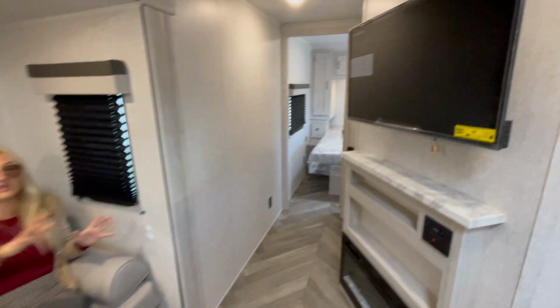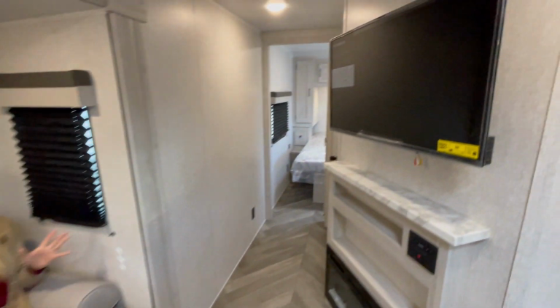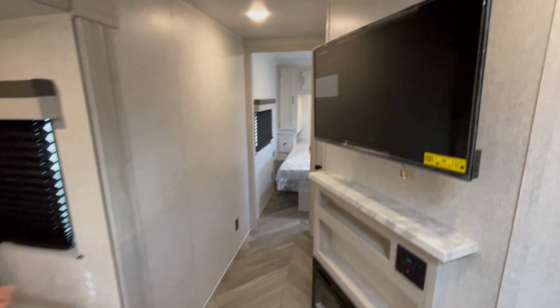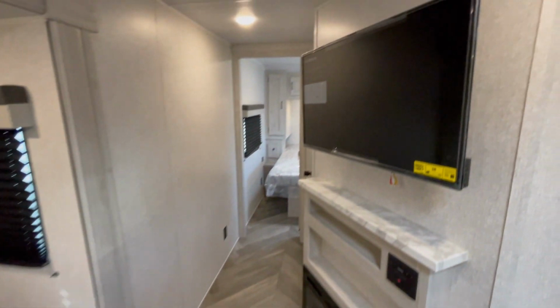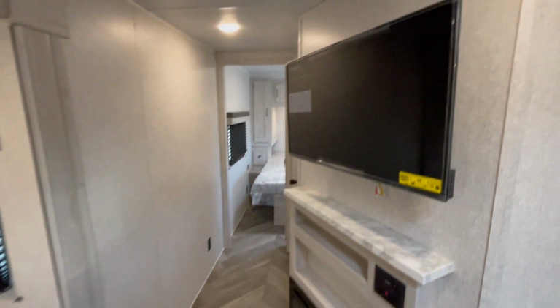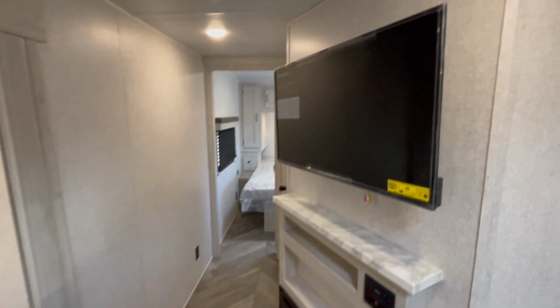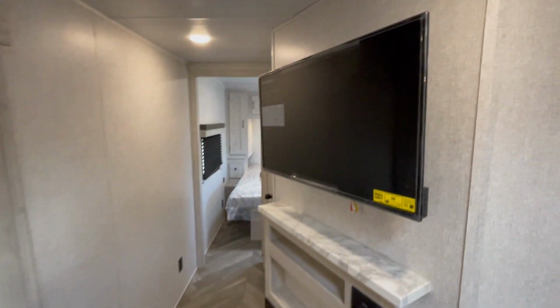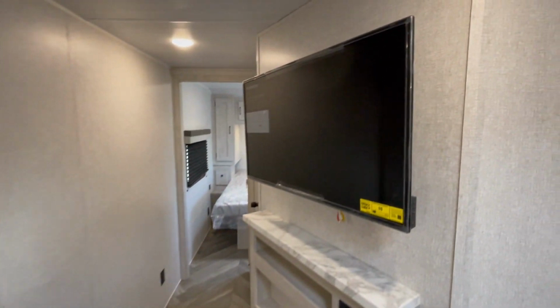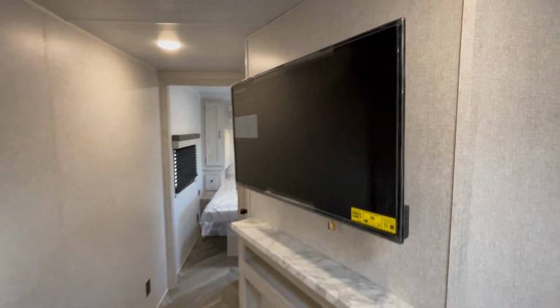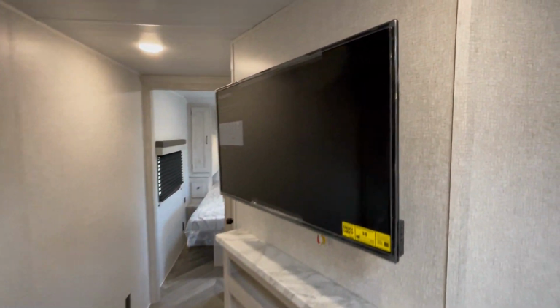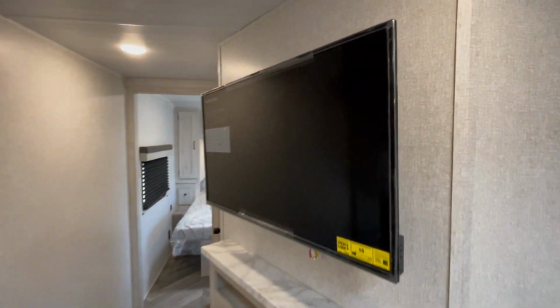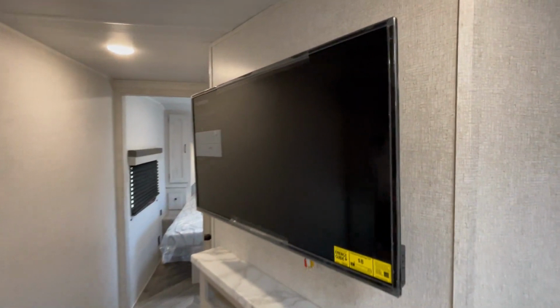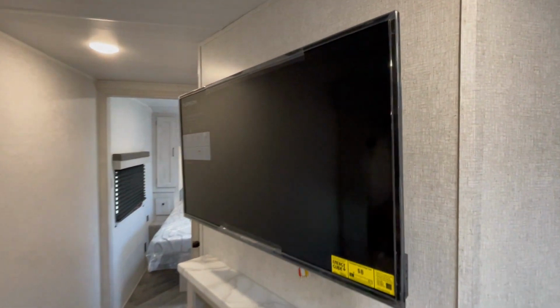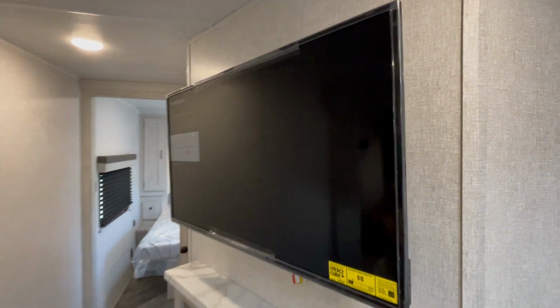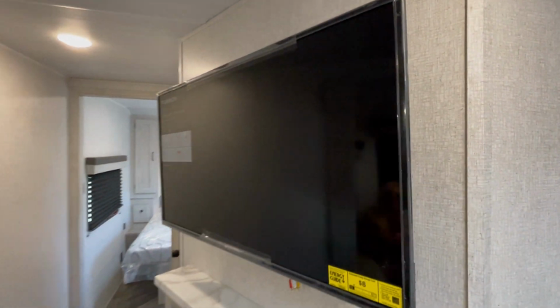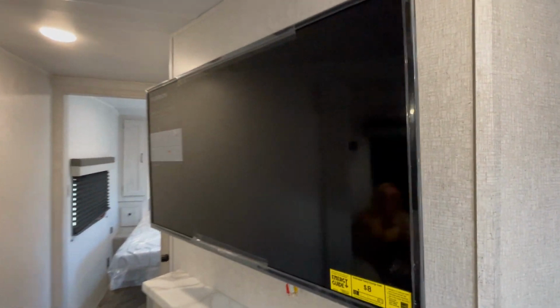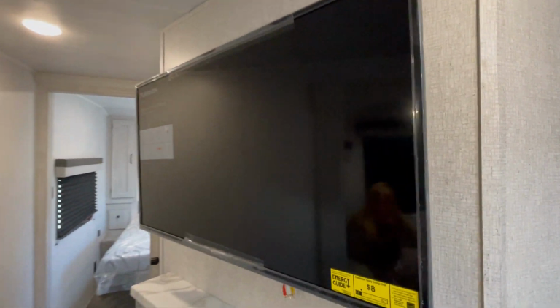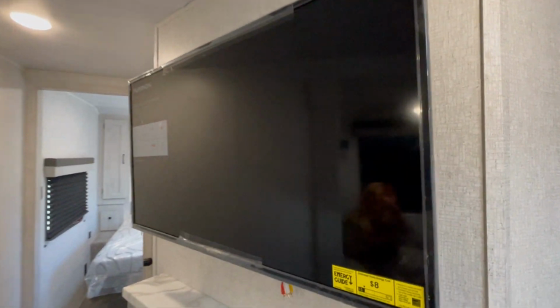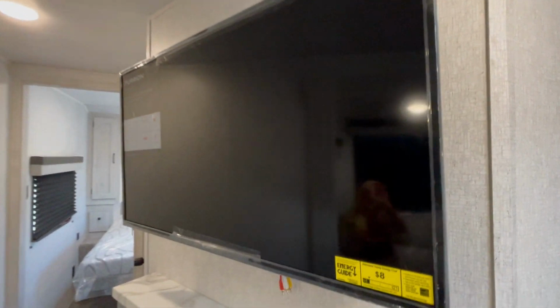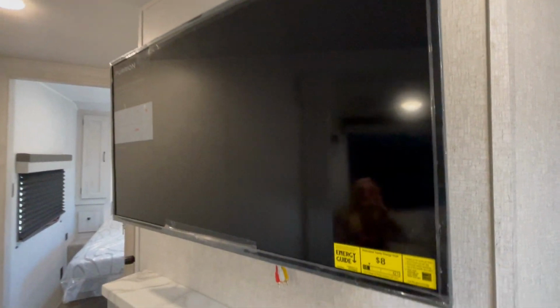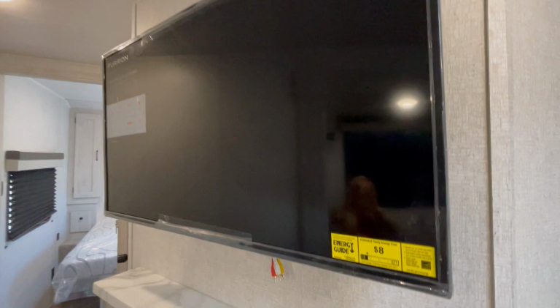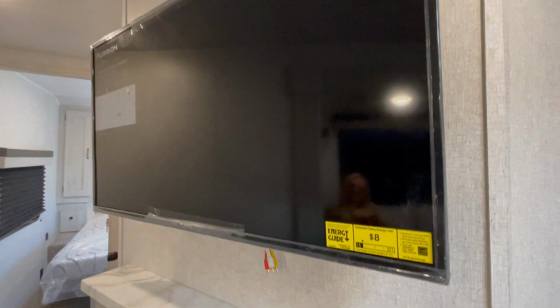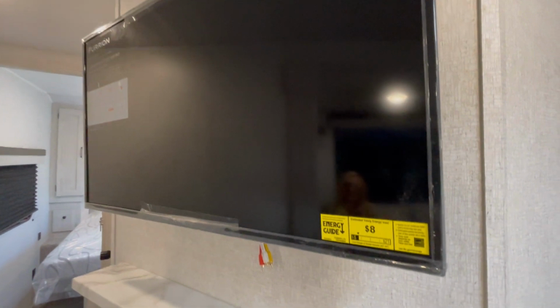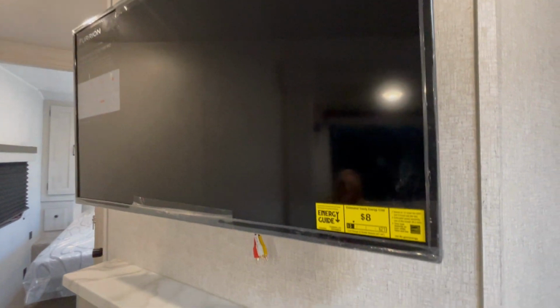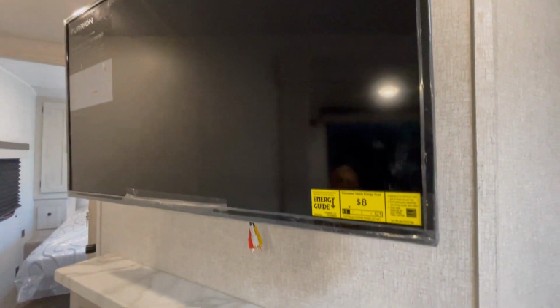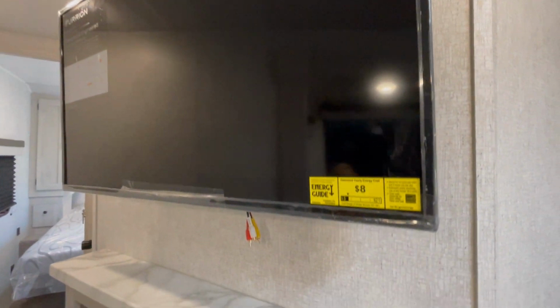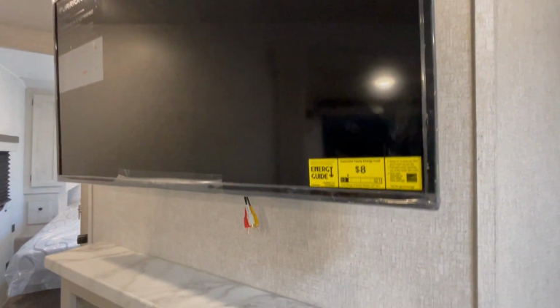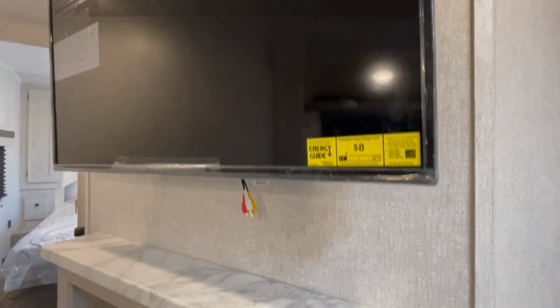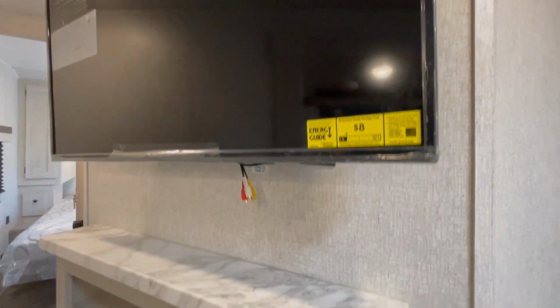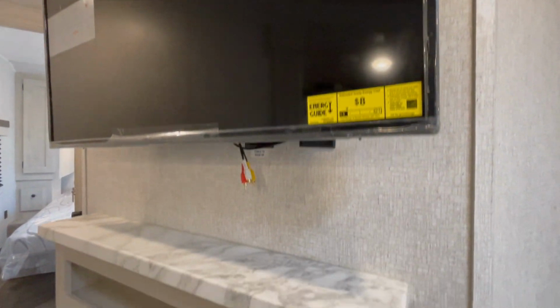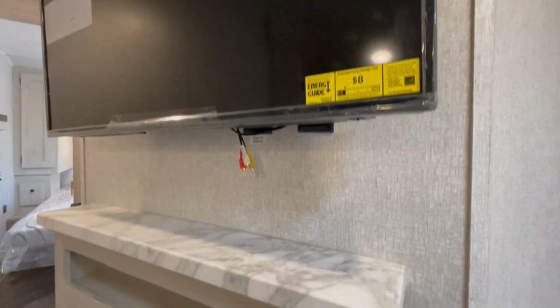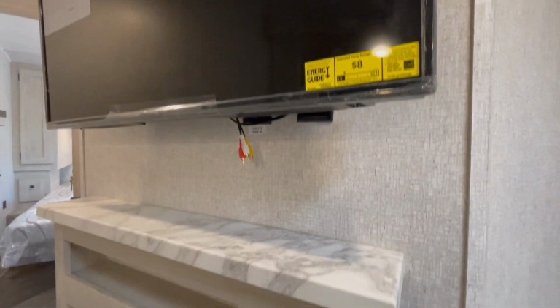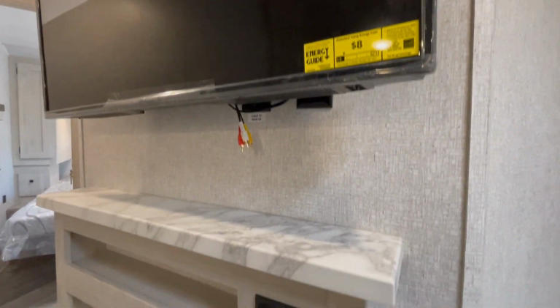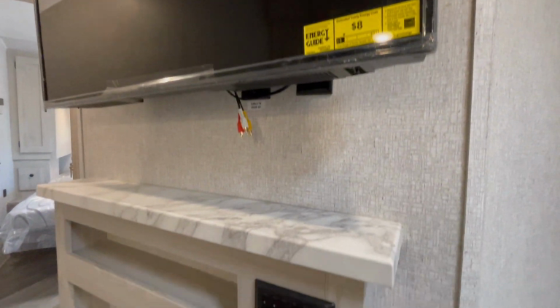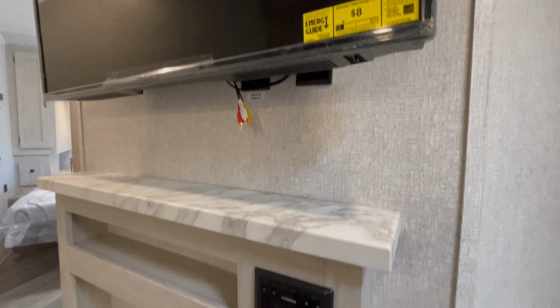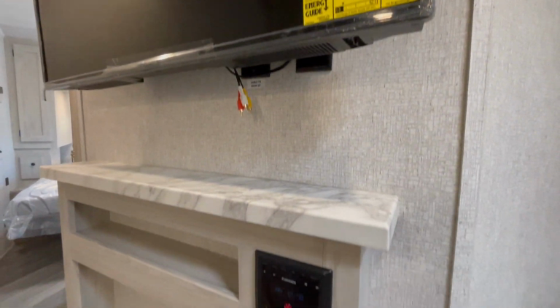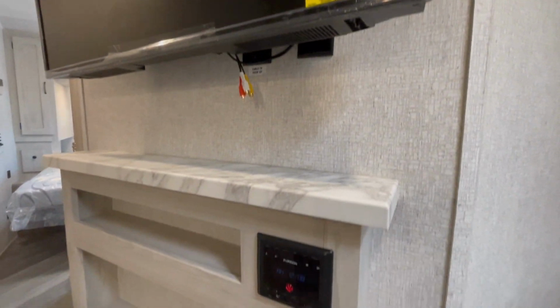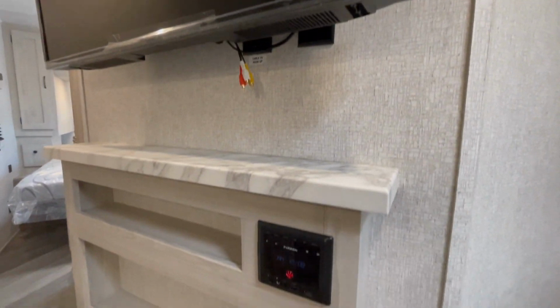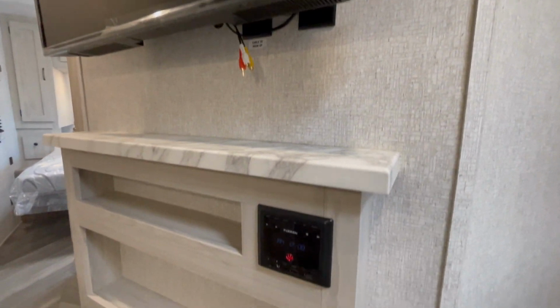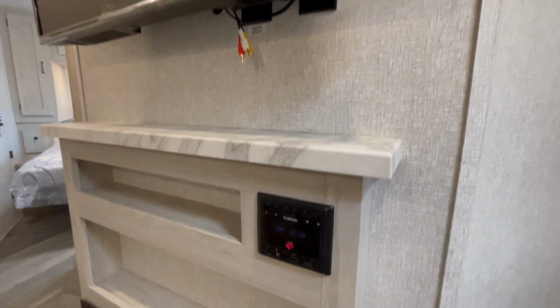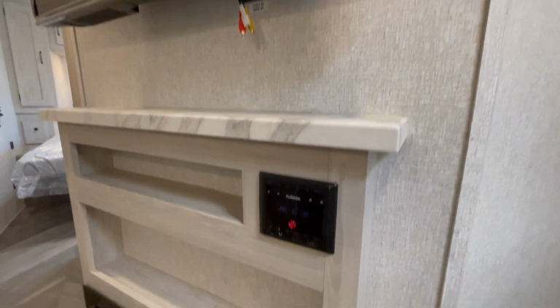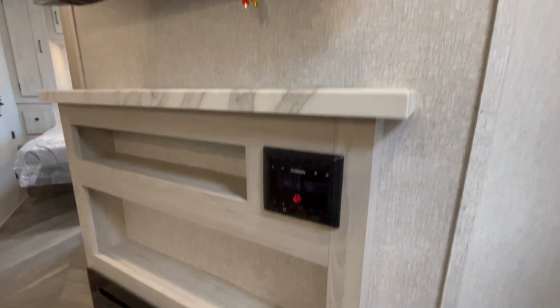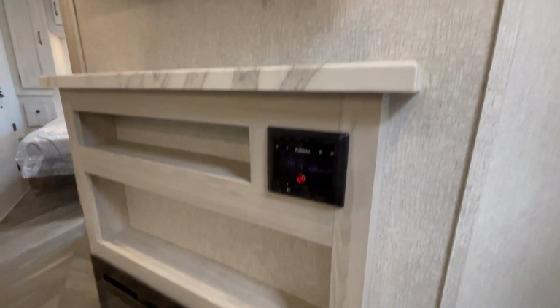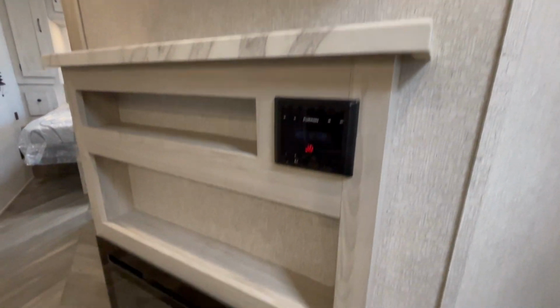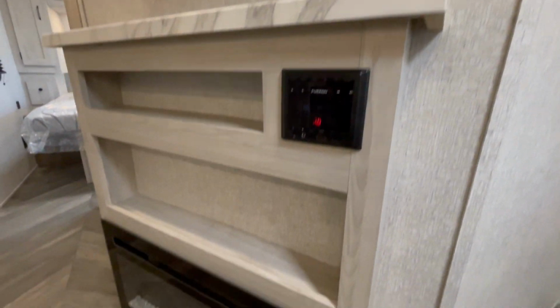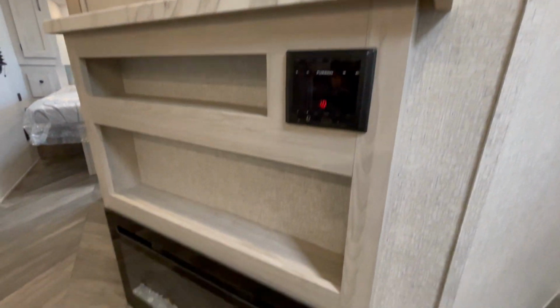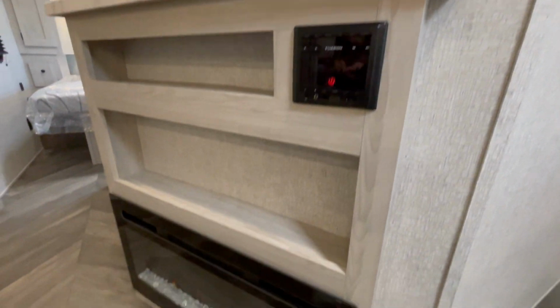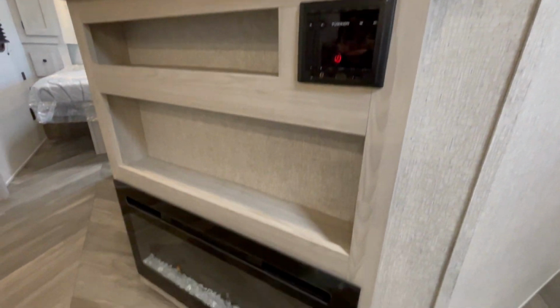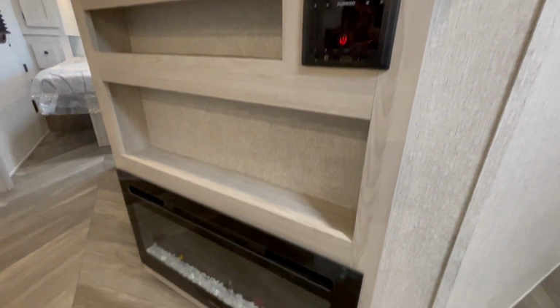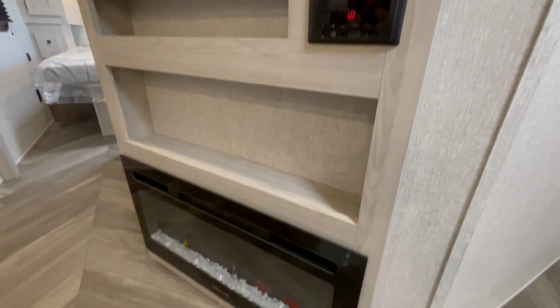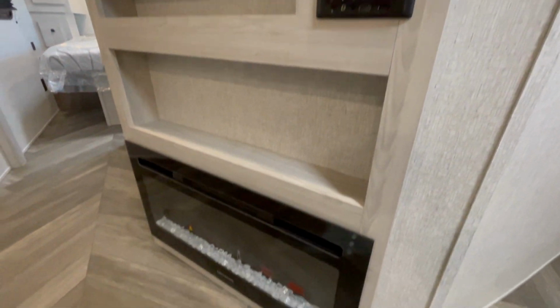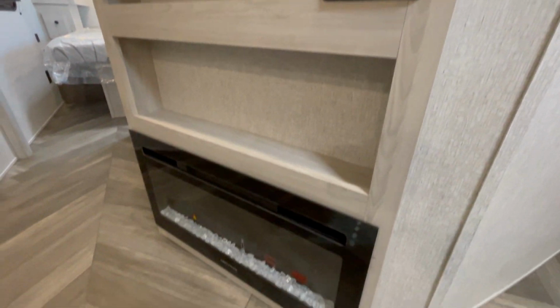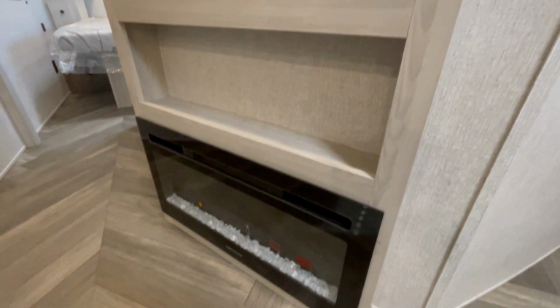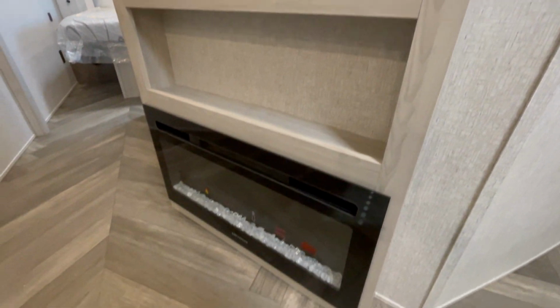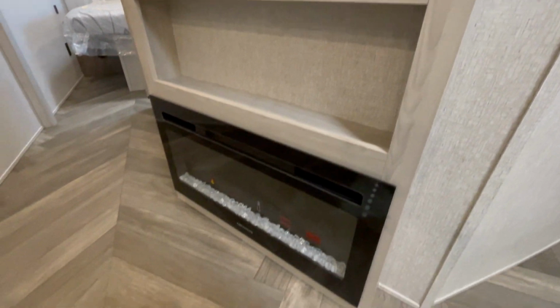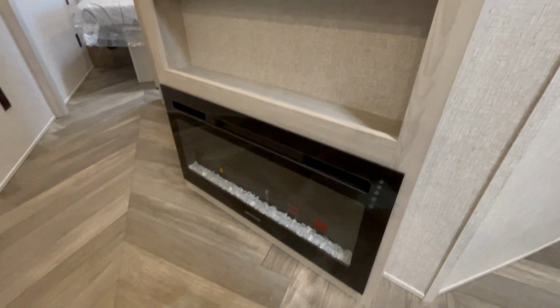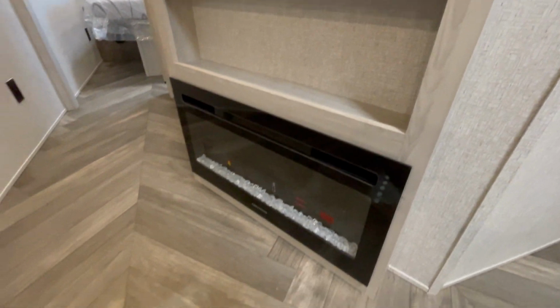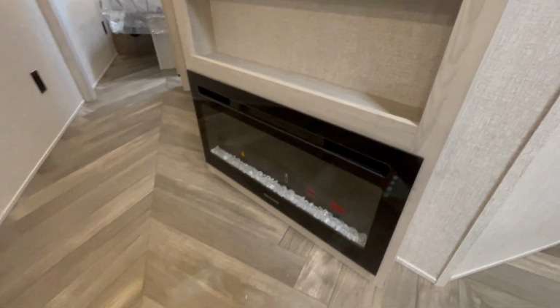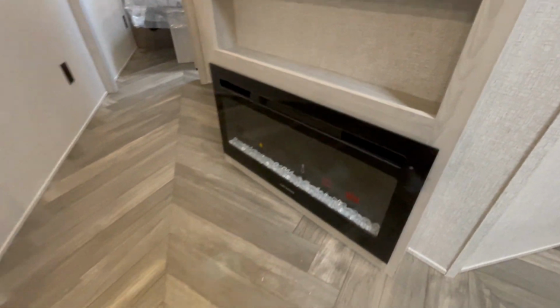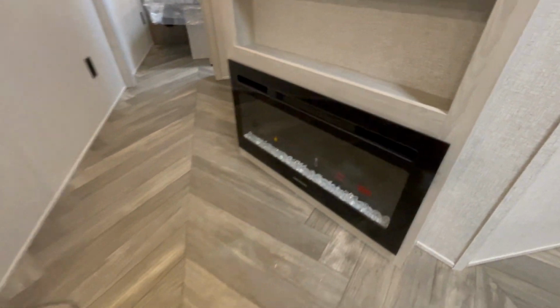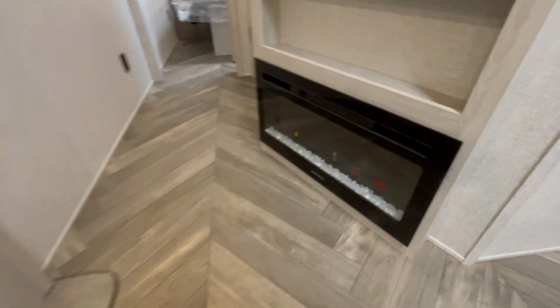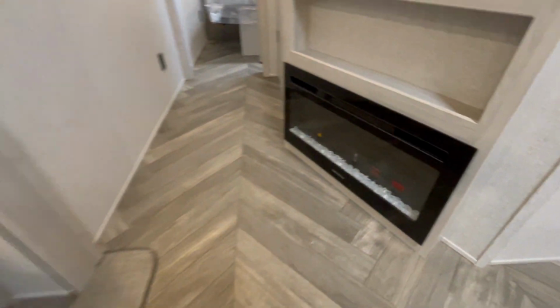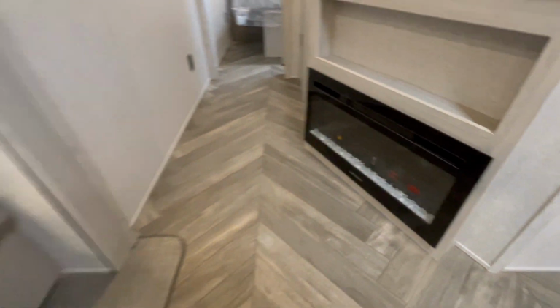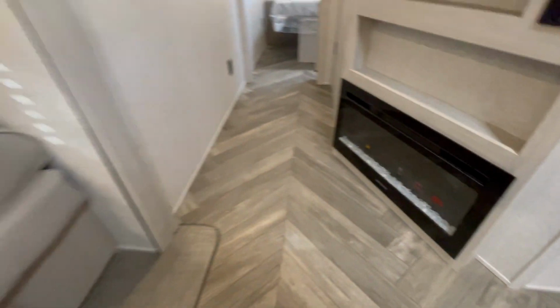This new floor plan has an angled entertainment center with a 40-inch LED TV, storage, and a beautiful gray stone fireplace.